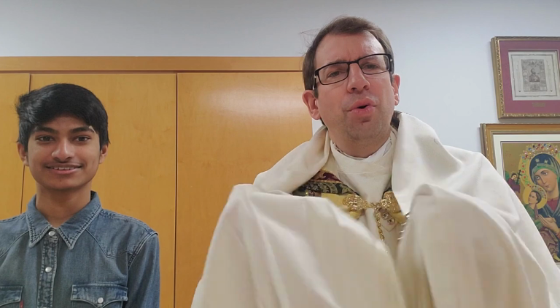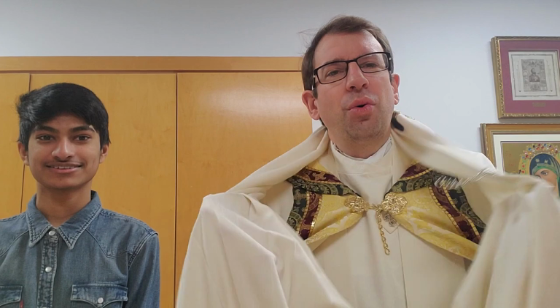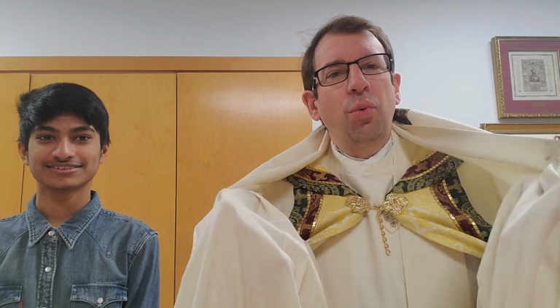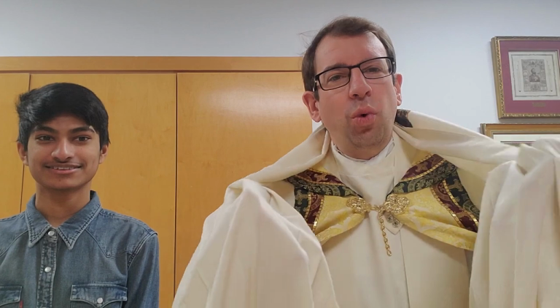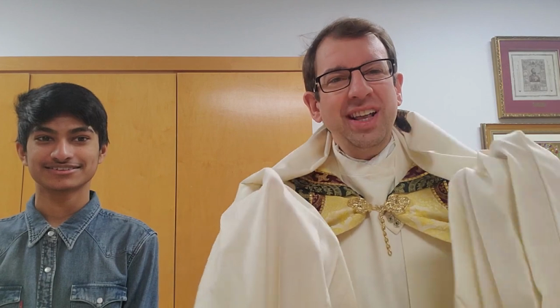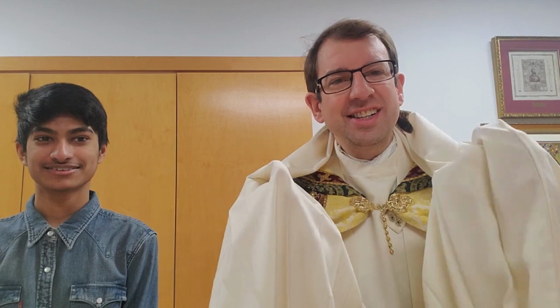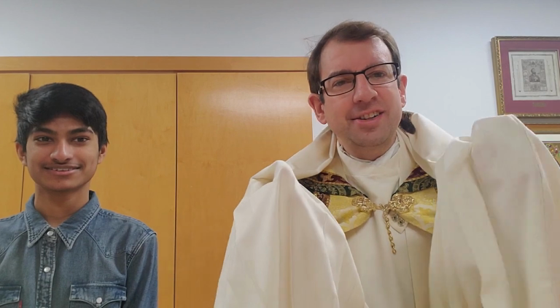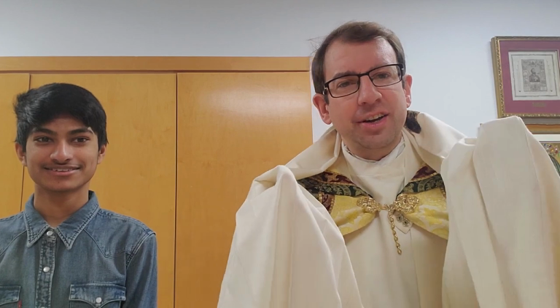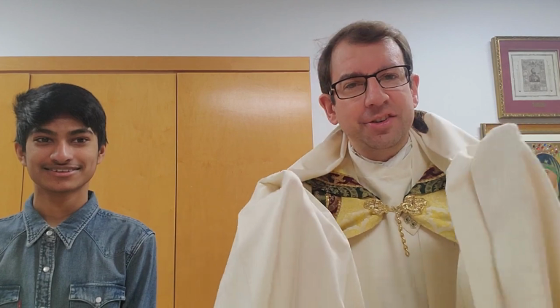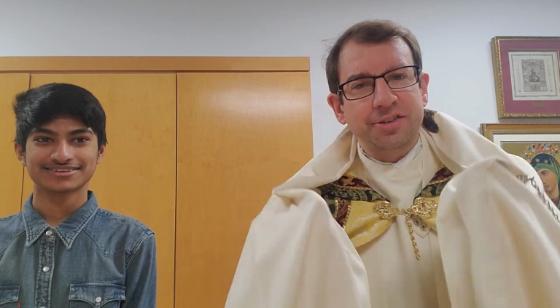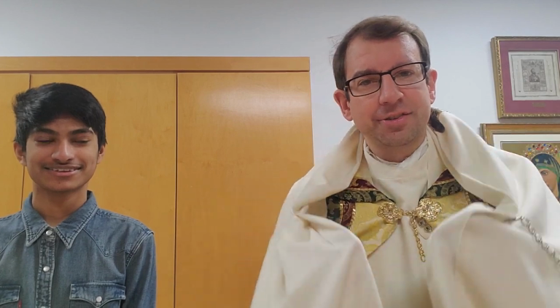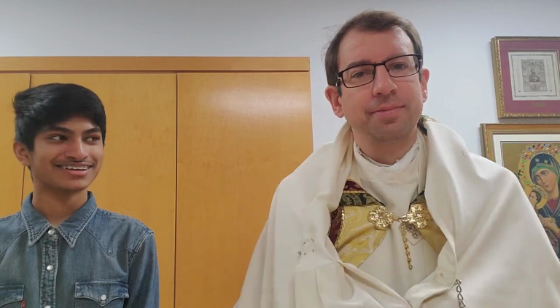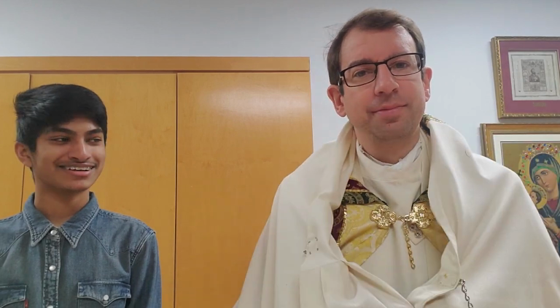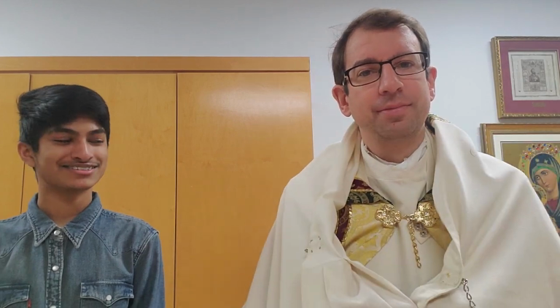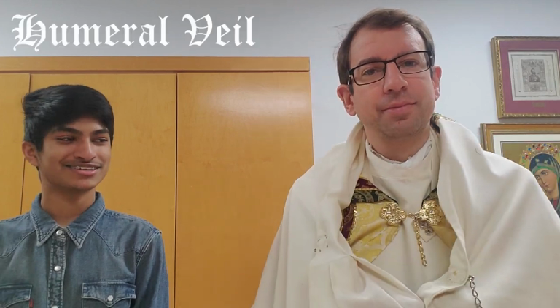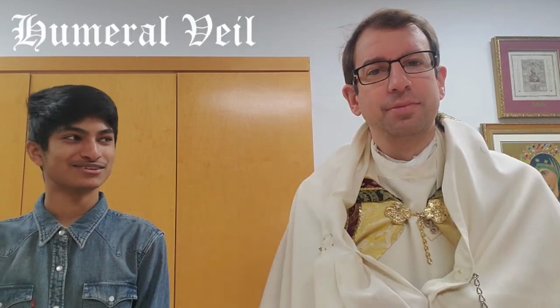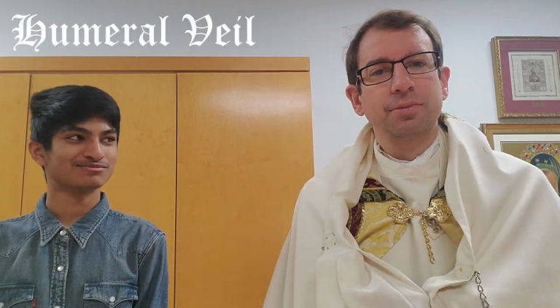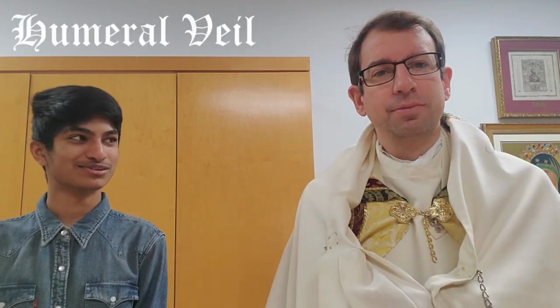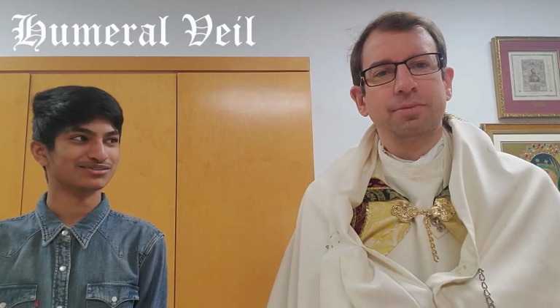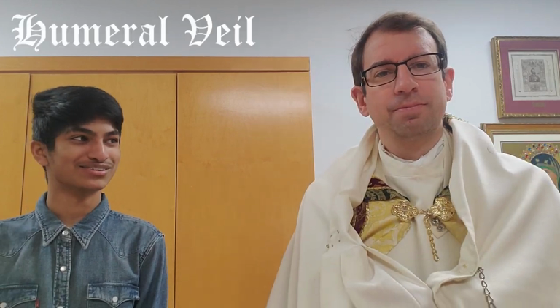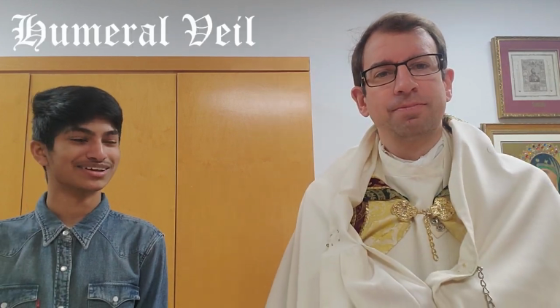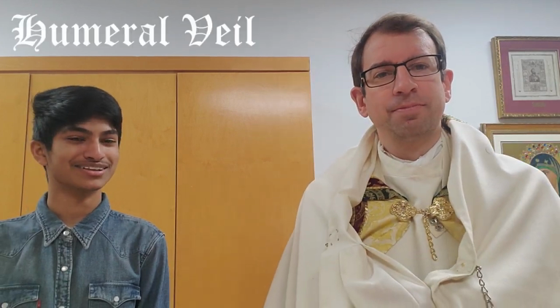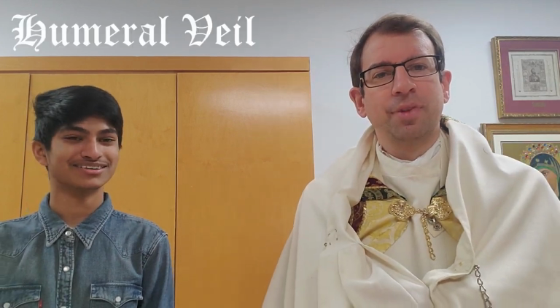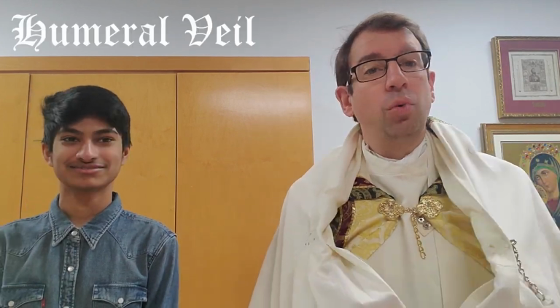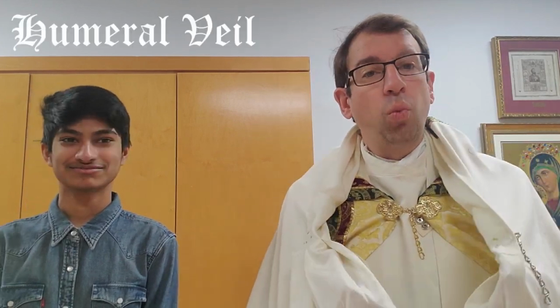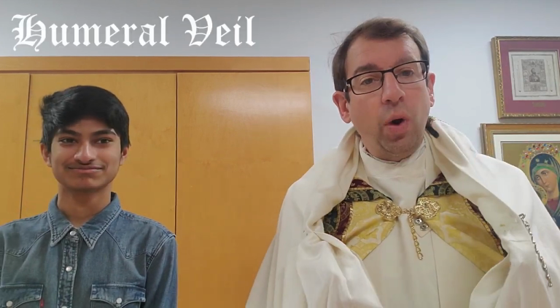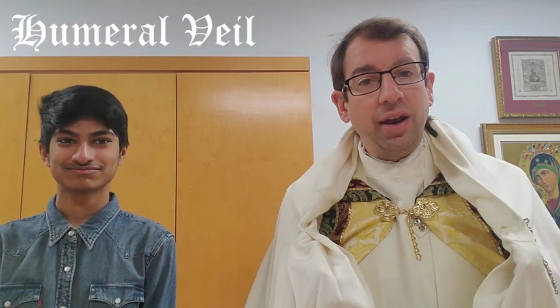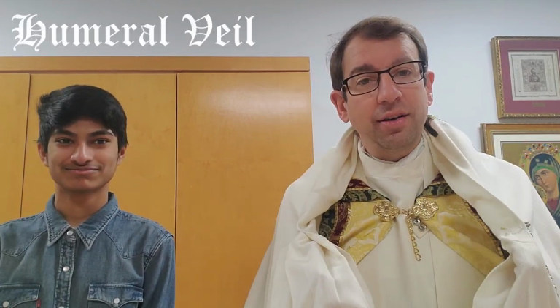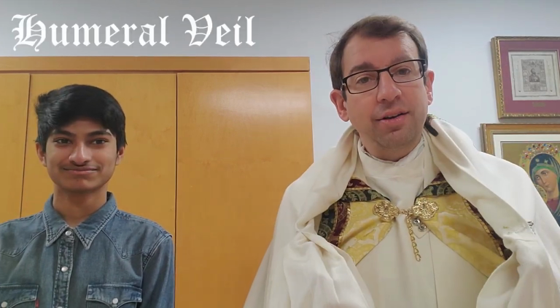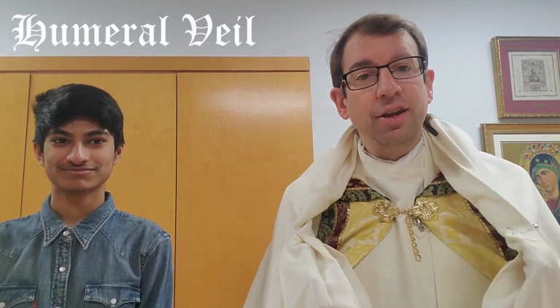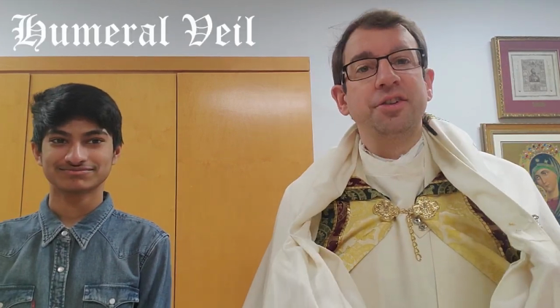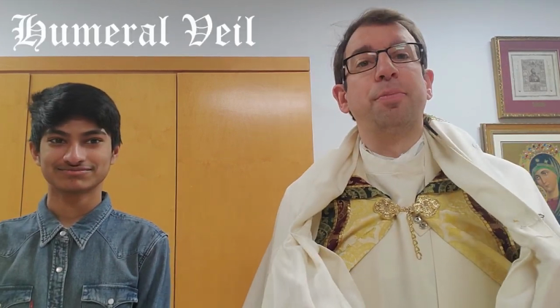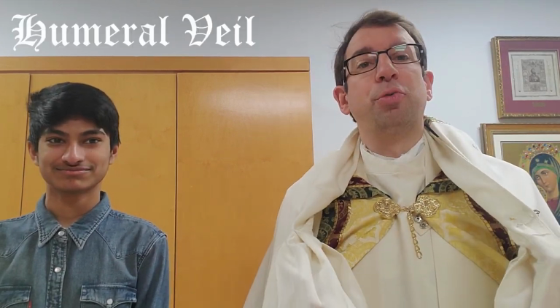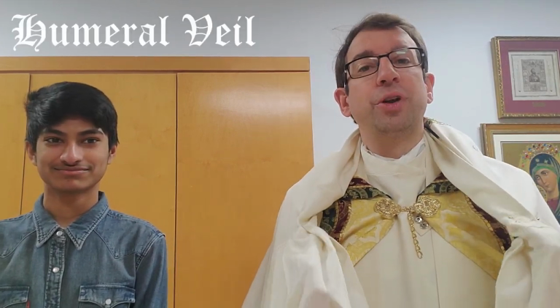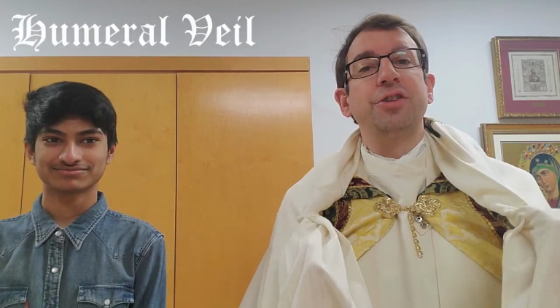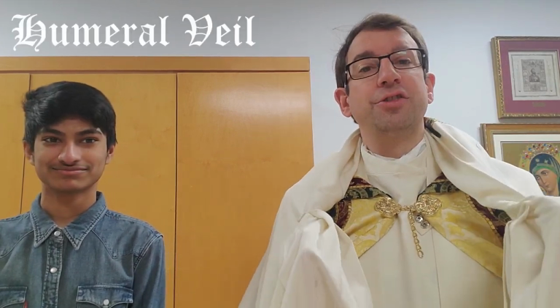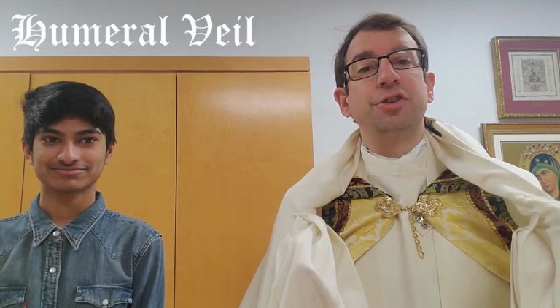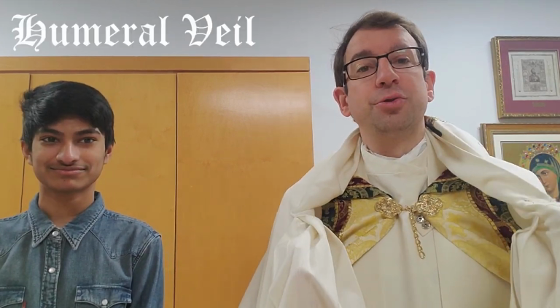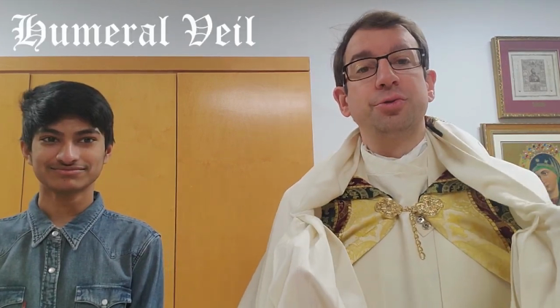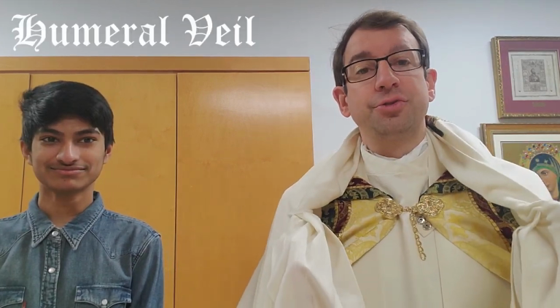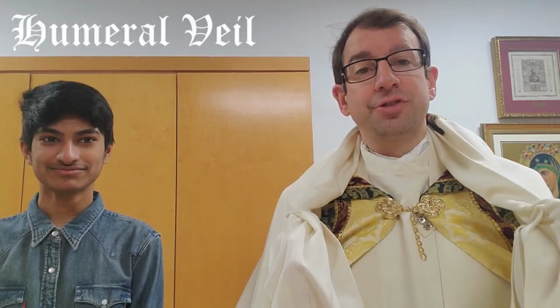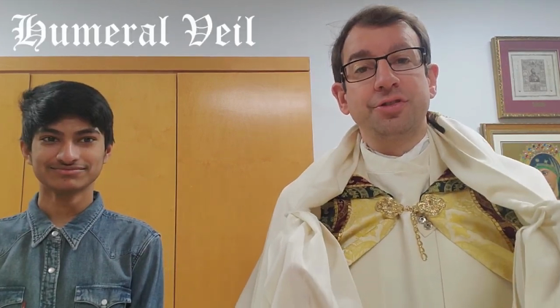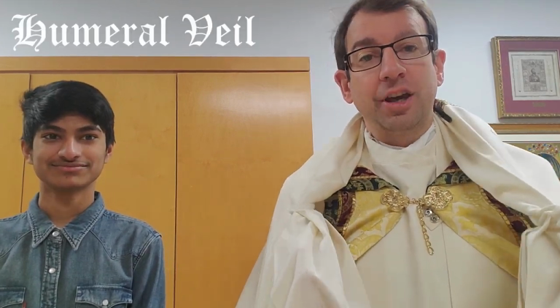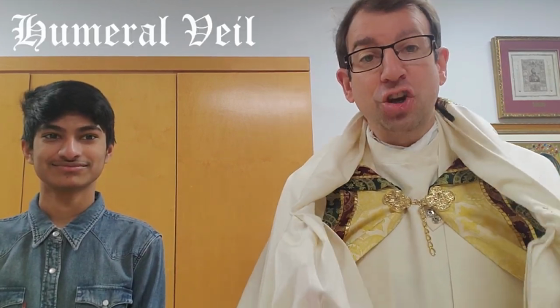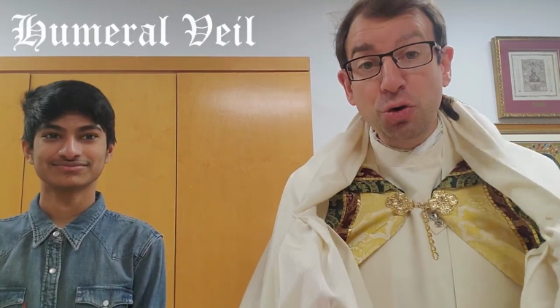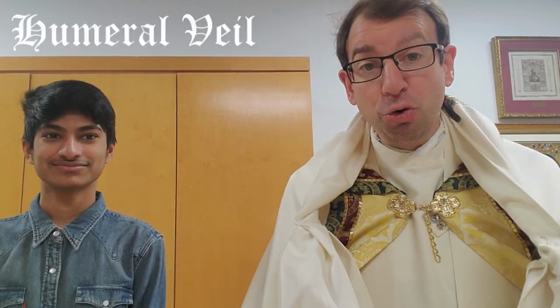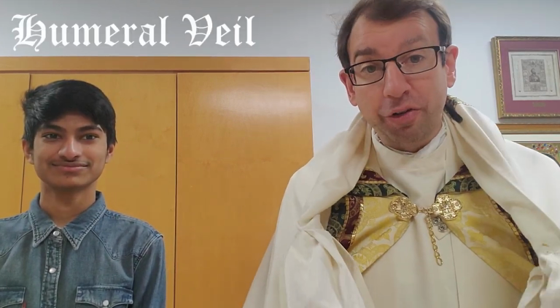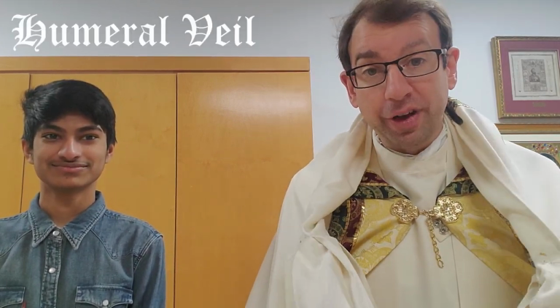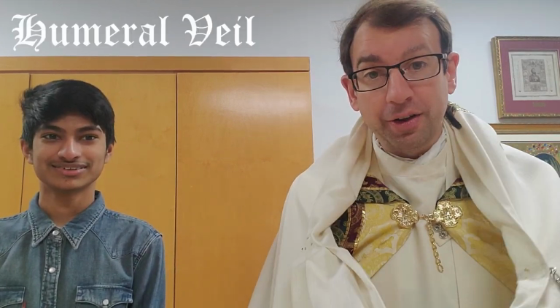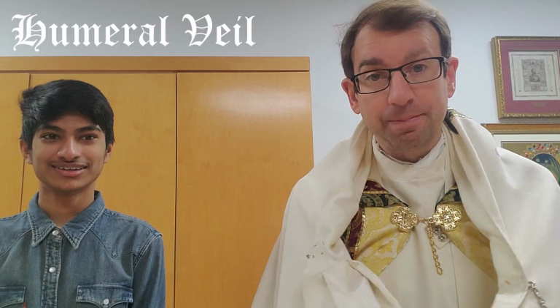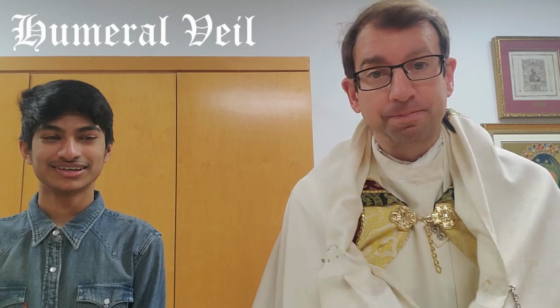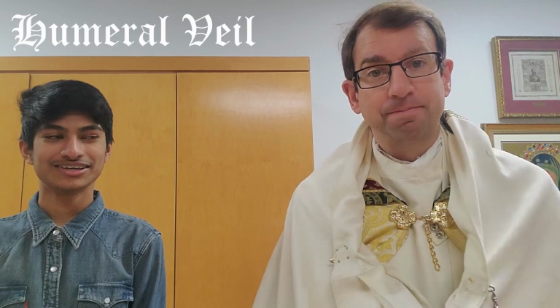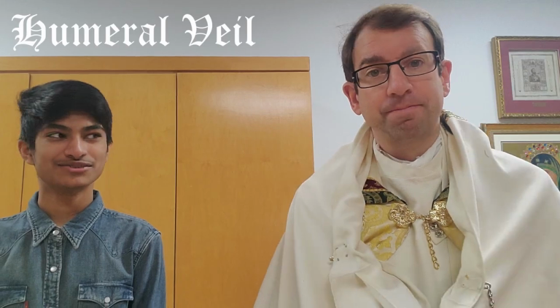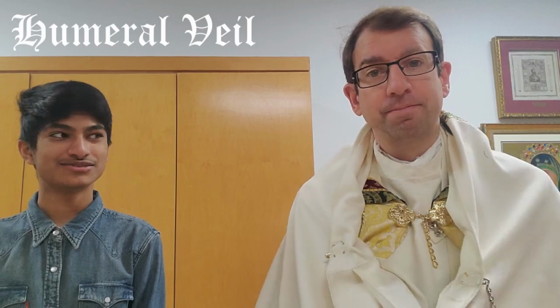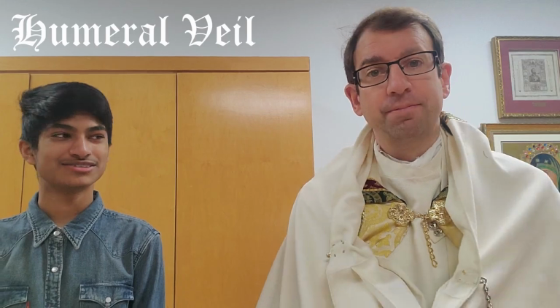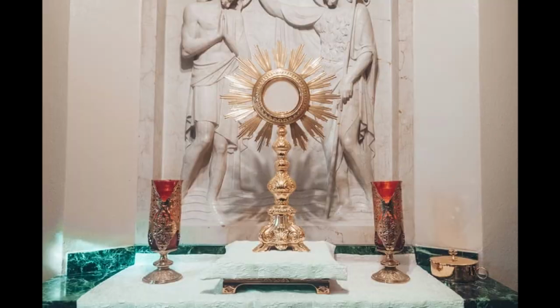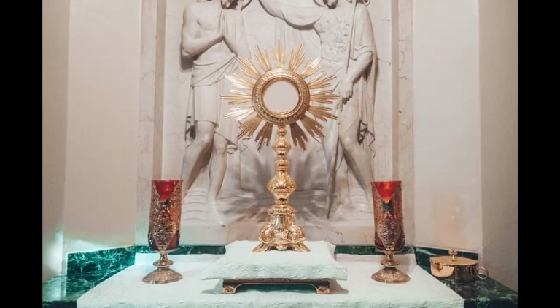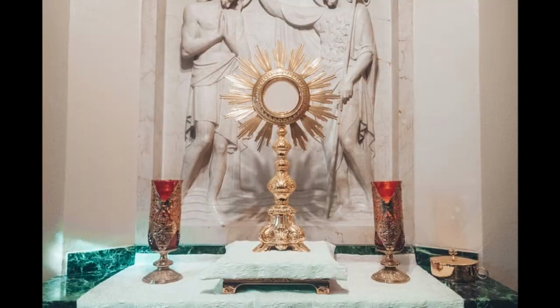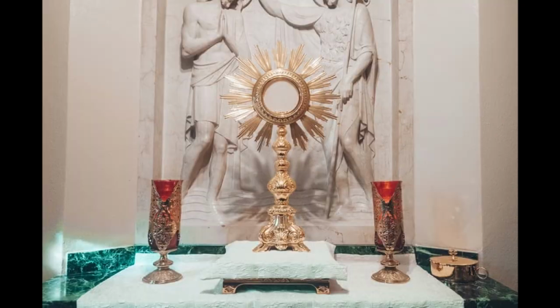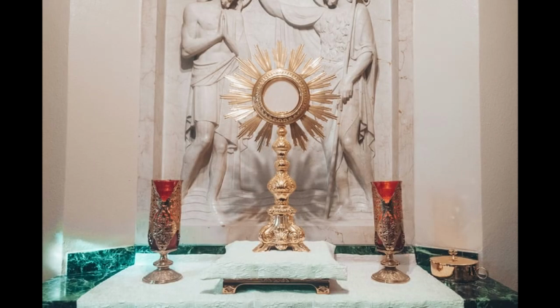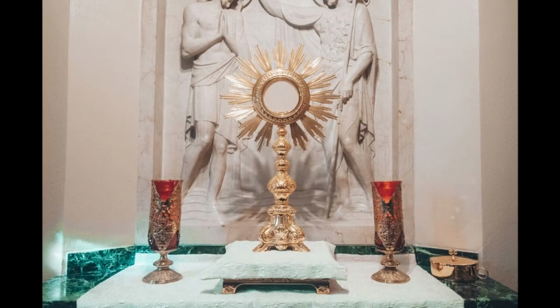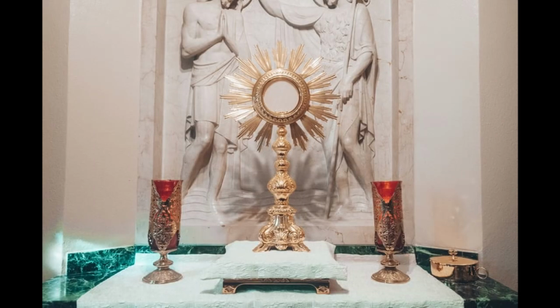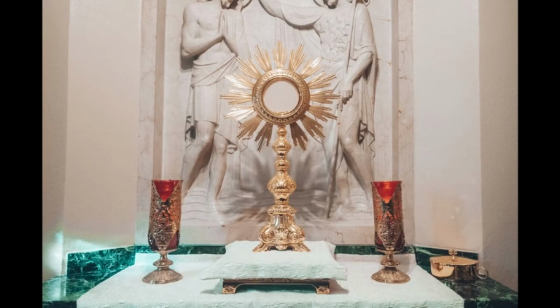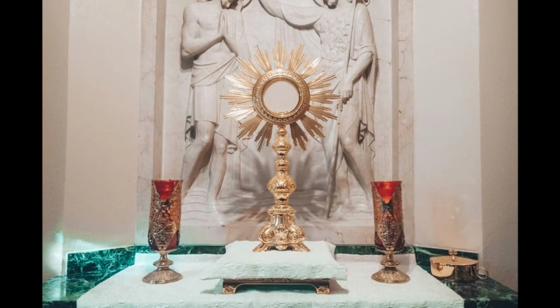What is this? That is a humeral veil. When does a priest use a humeral veil? He uses it during adoration.